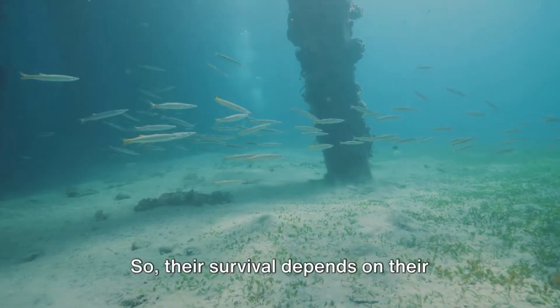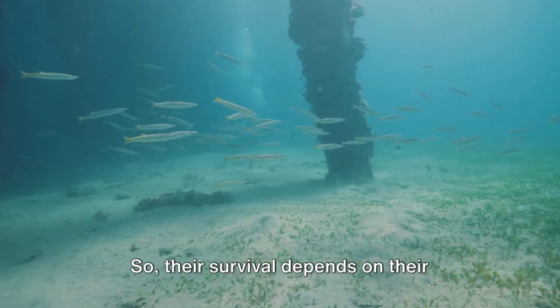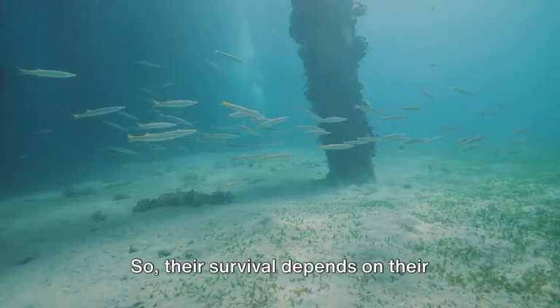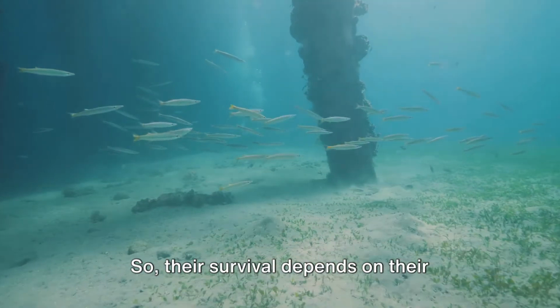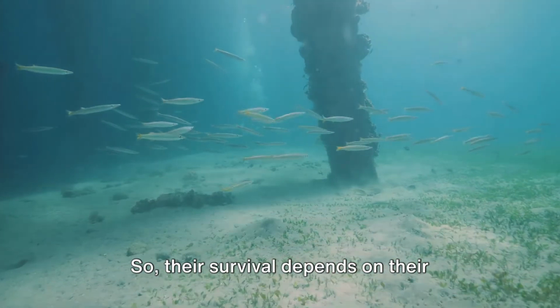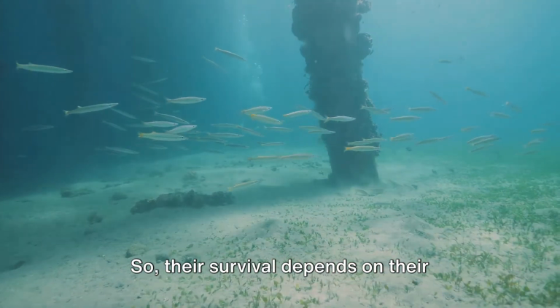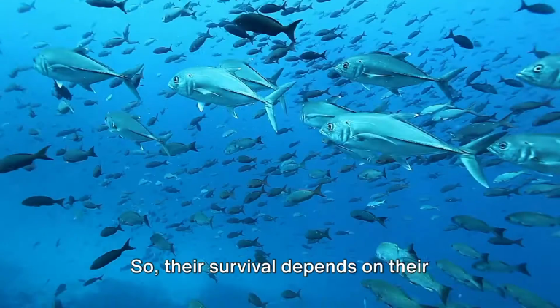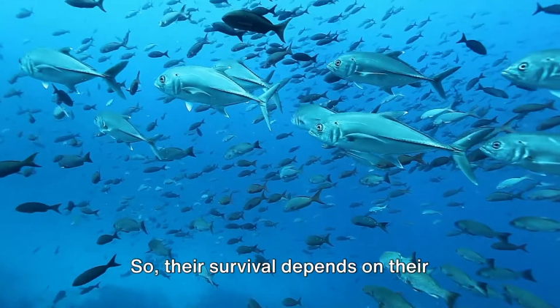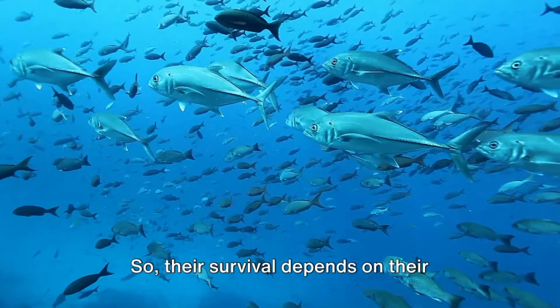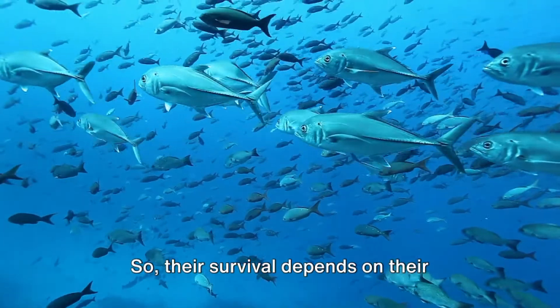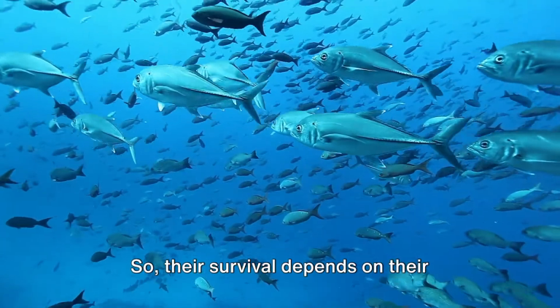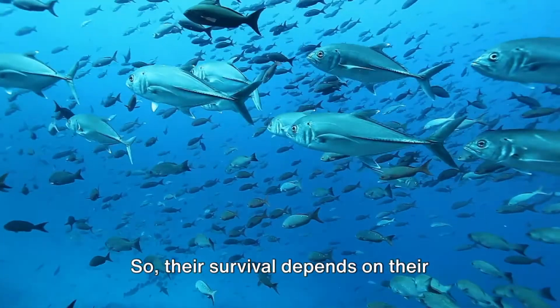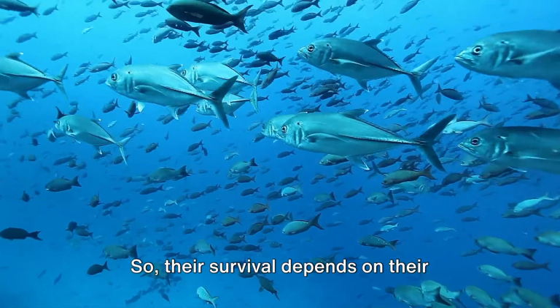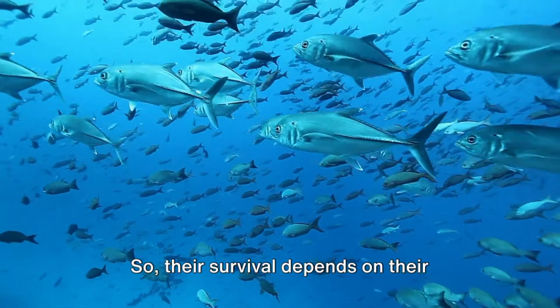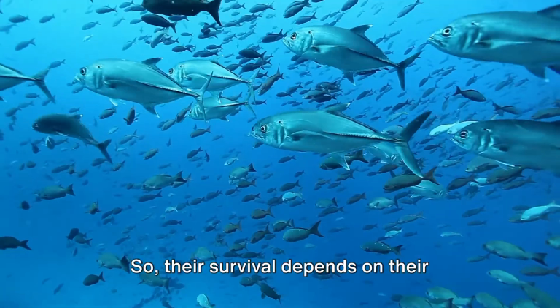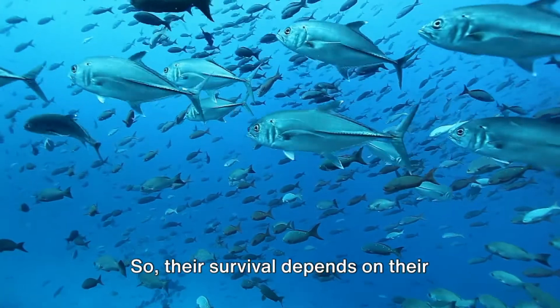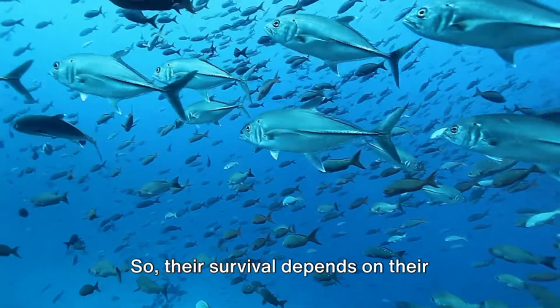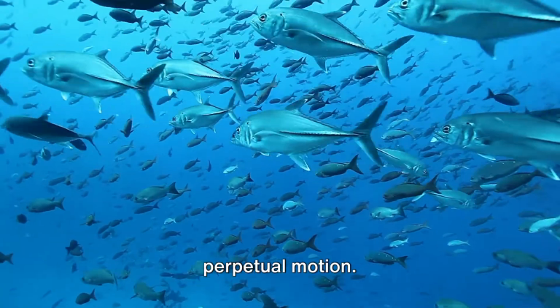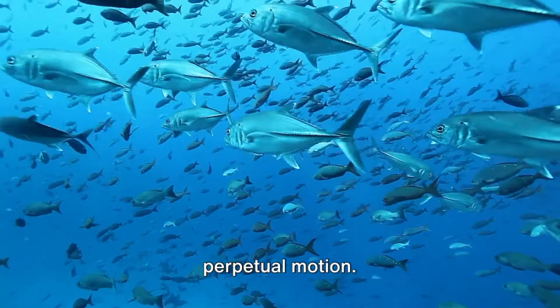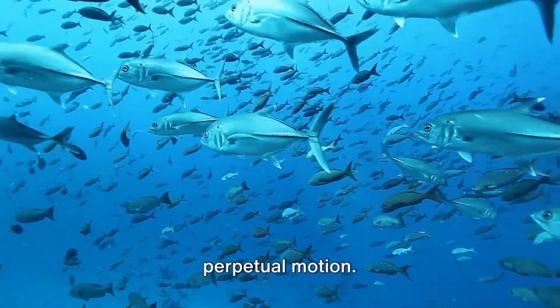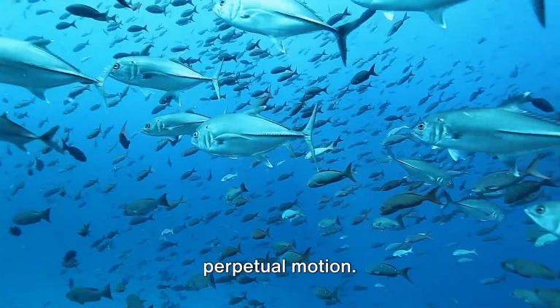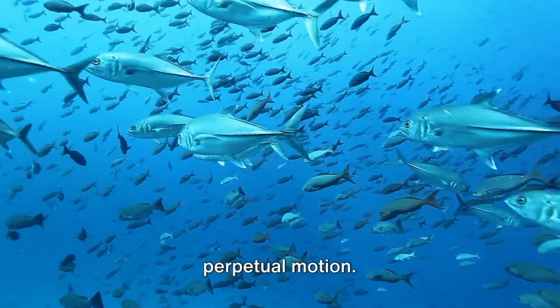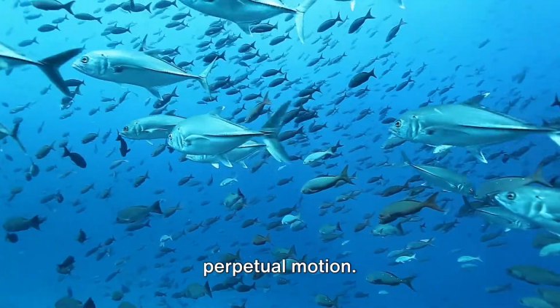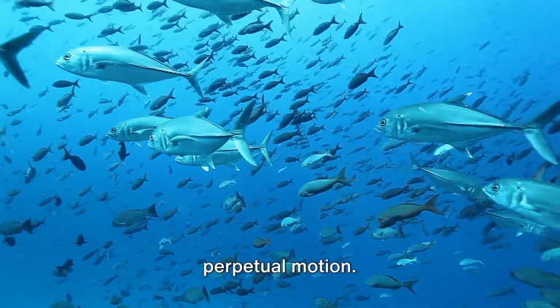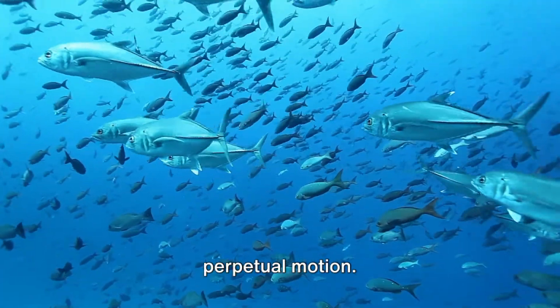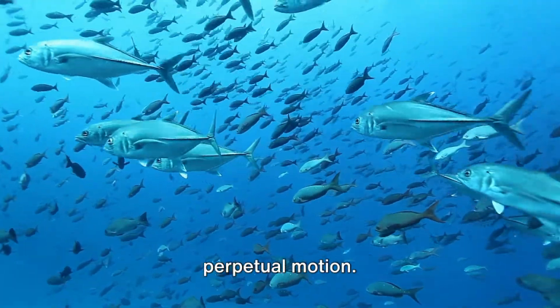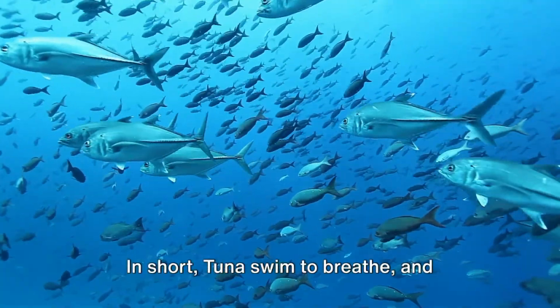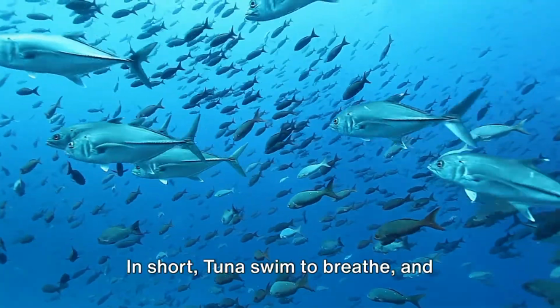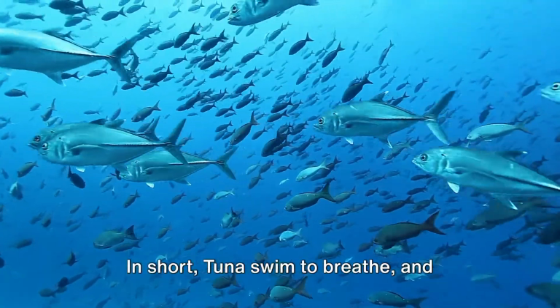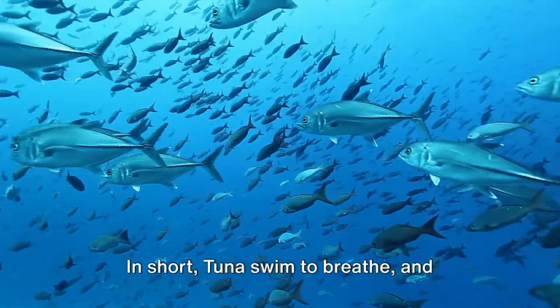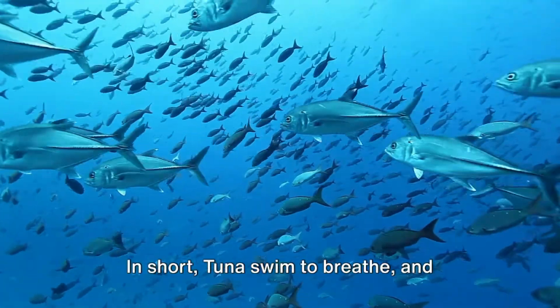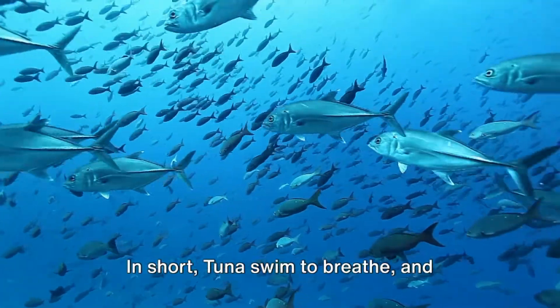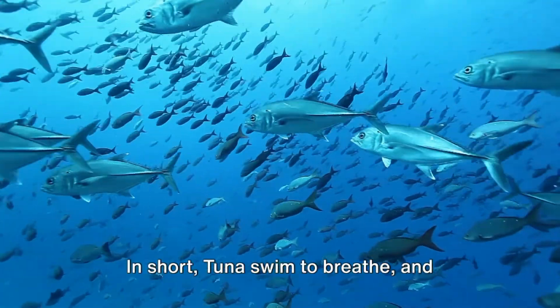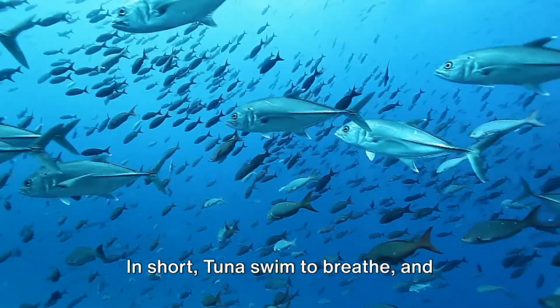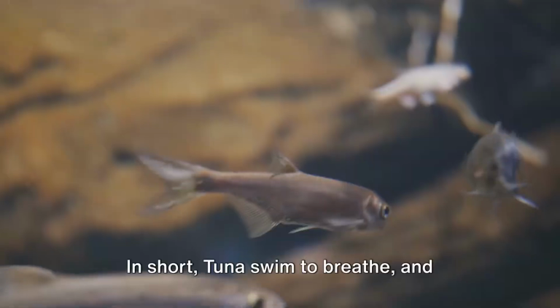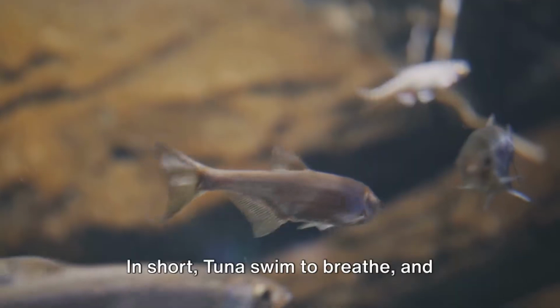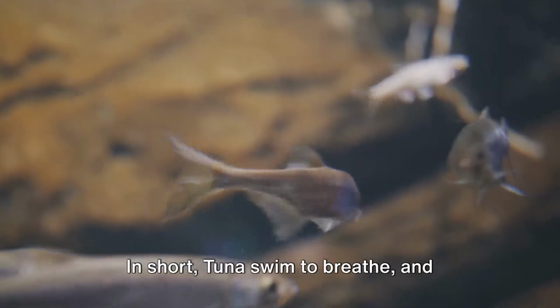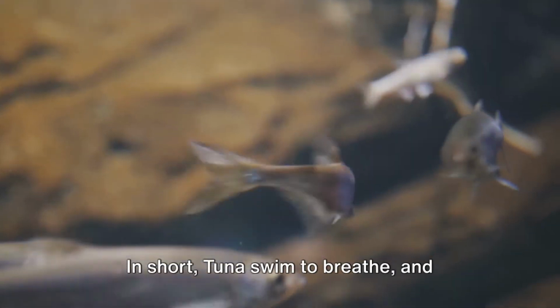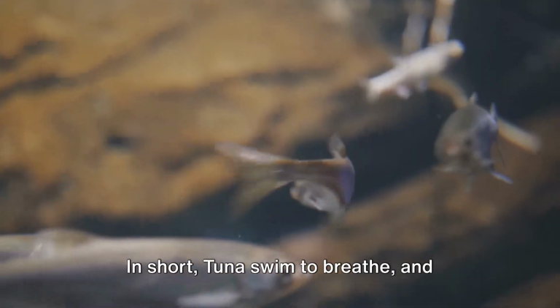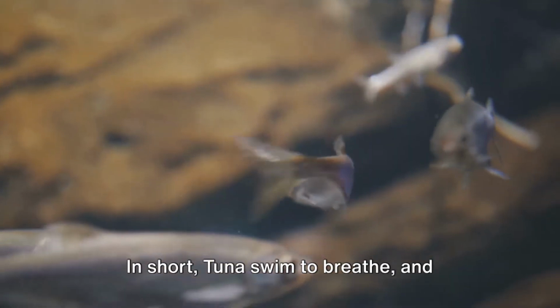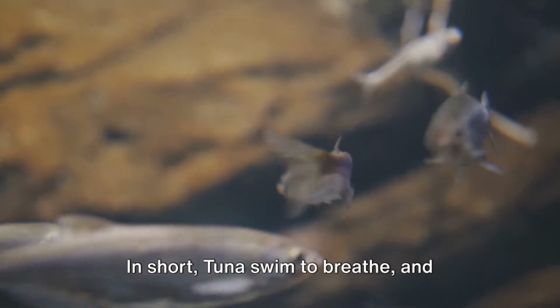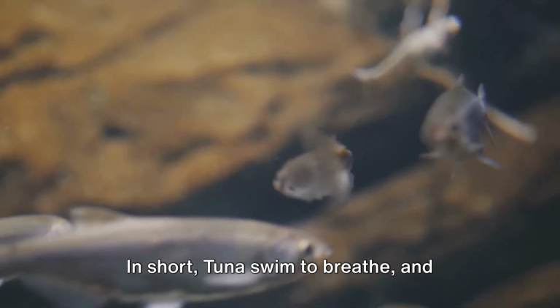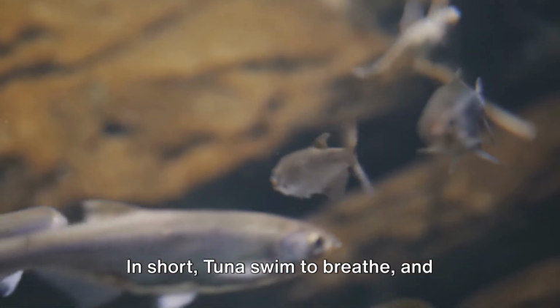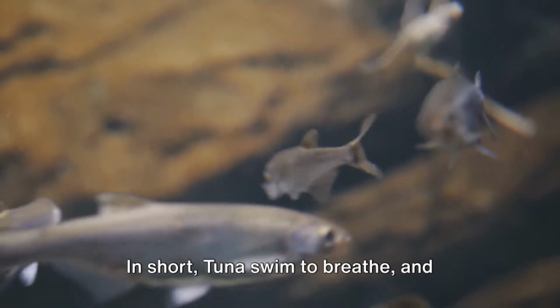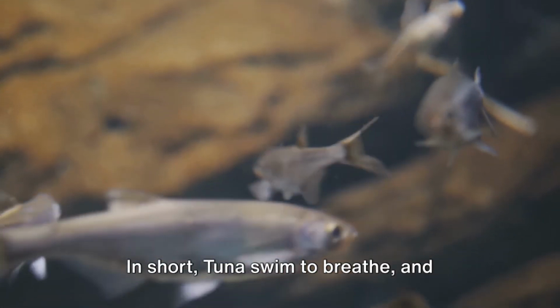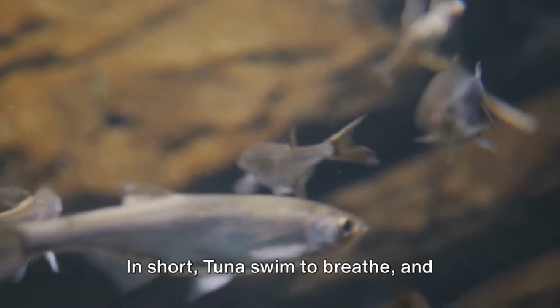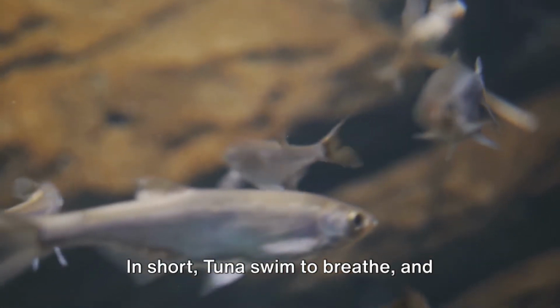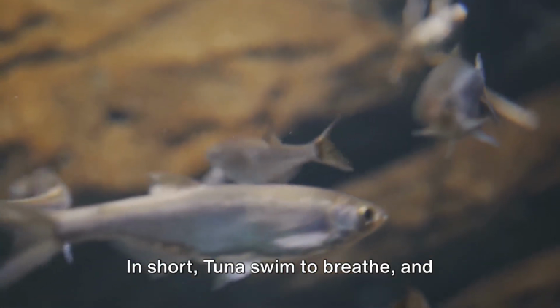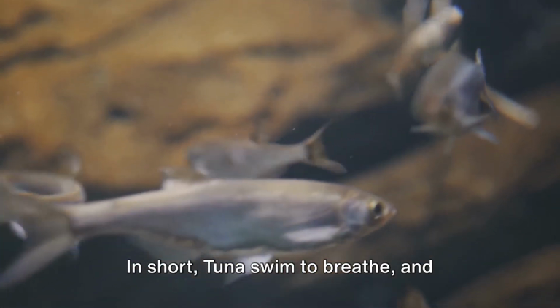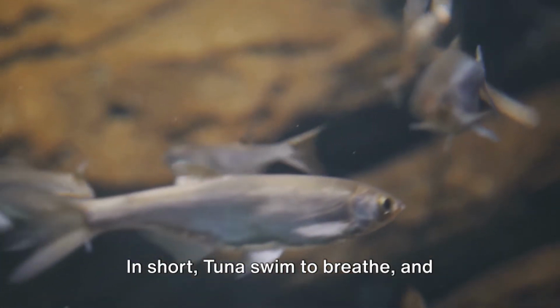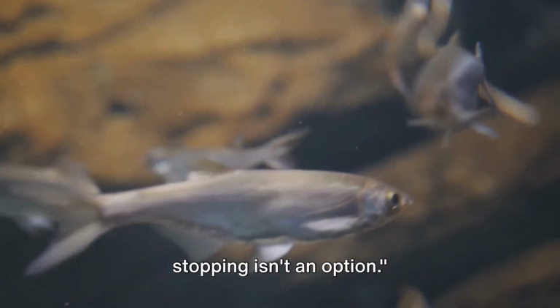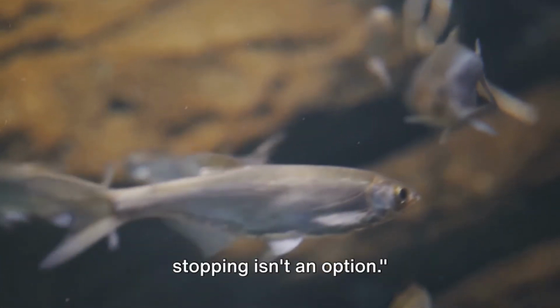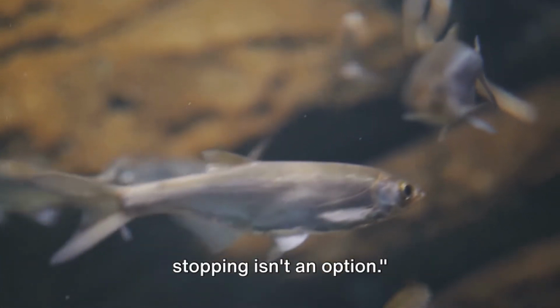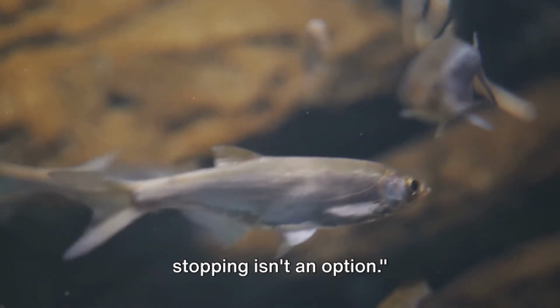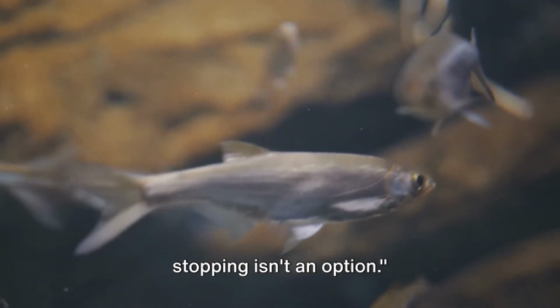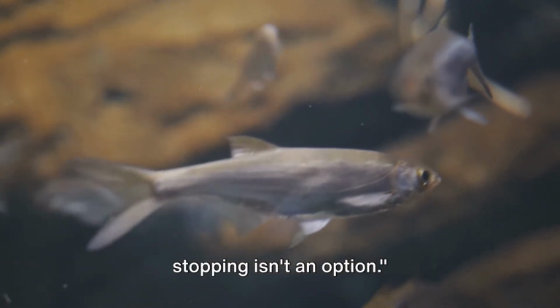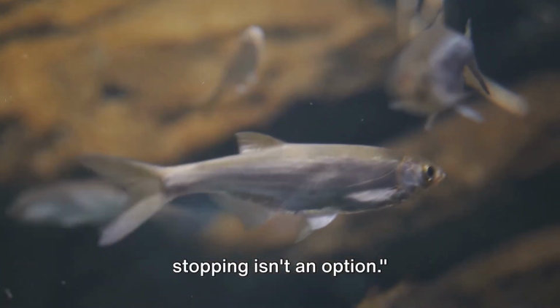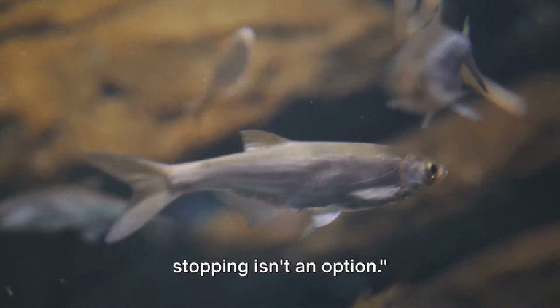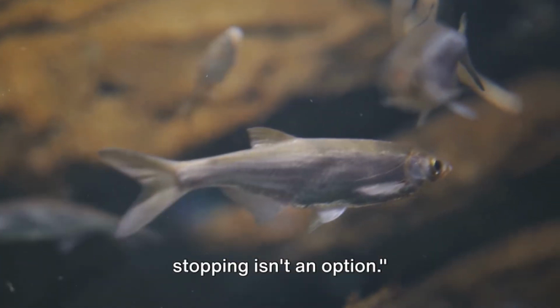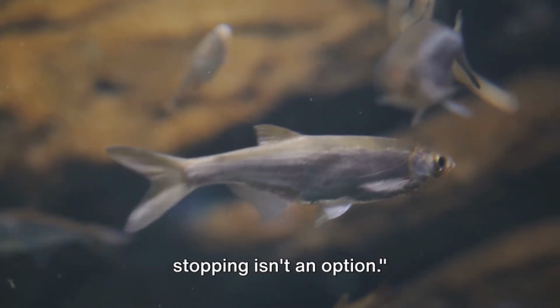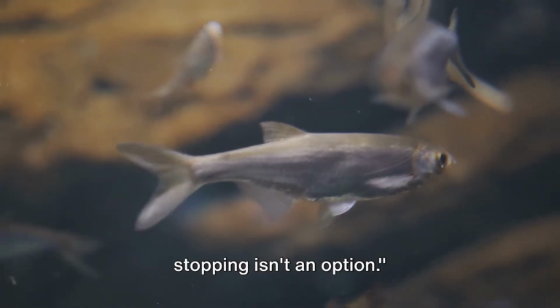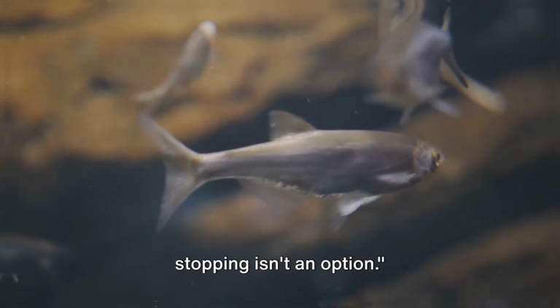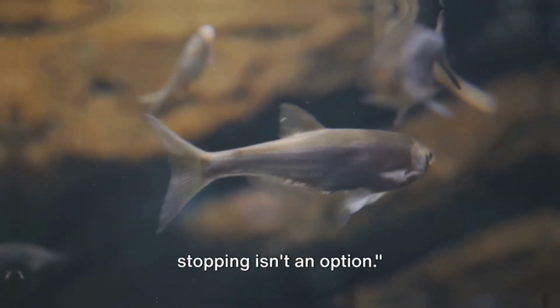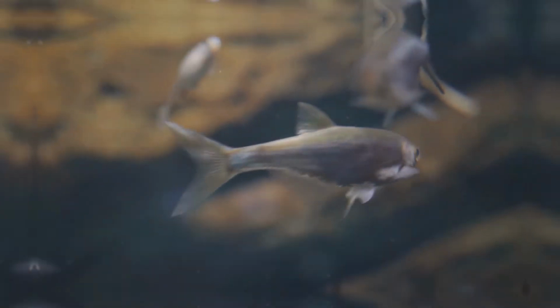So their survival depends on their perpetual motion. In short, tuna swim to breathe, and stopping isn't an option.